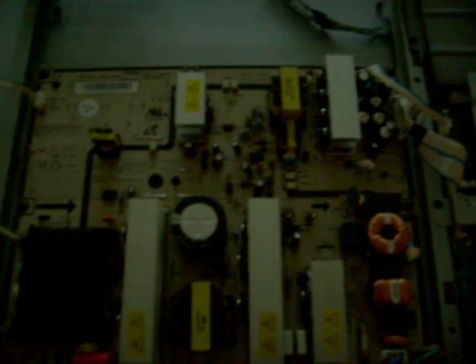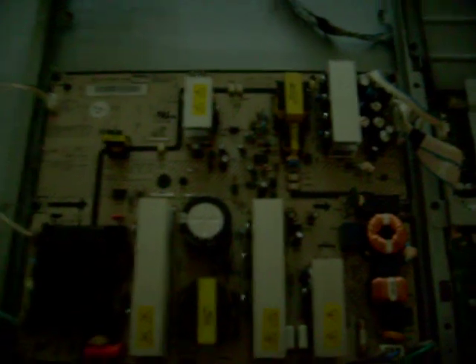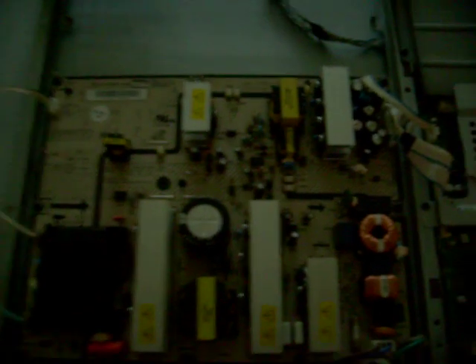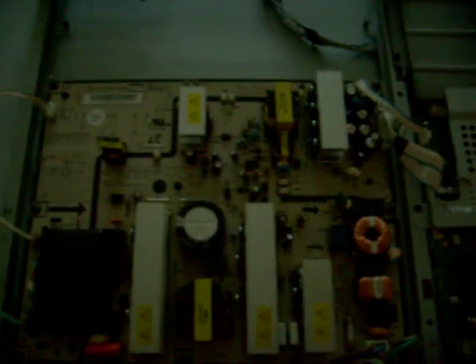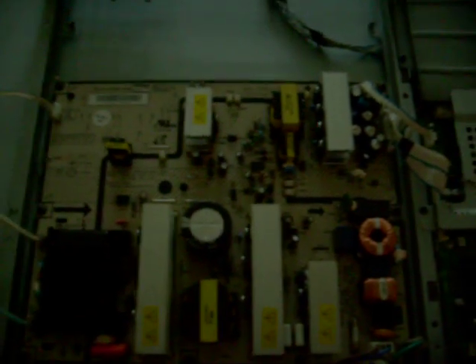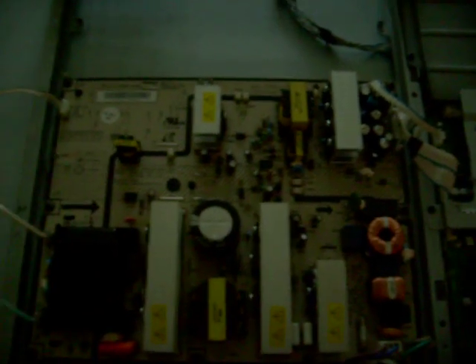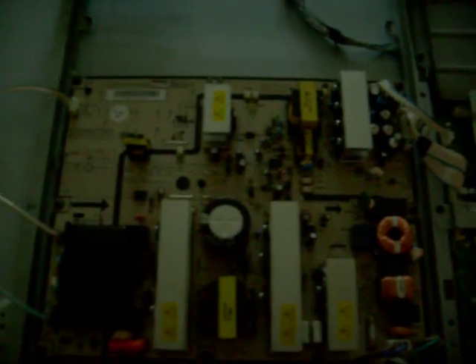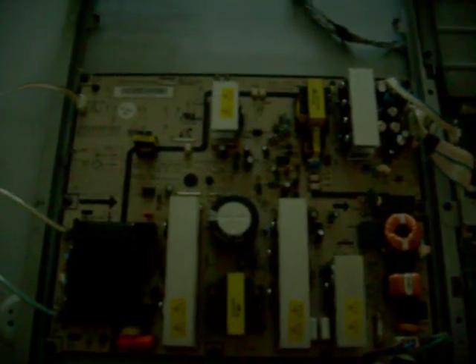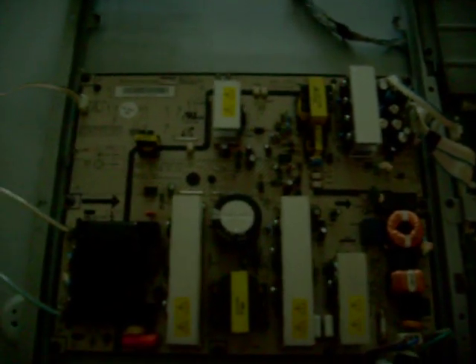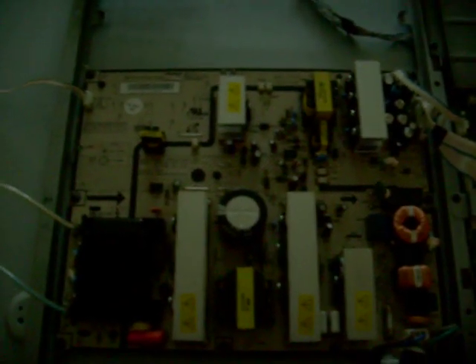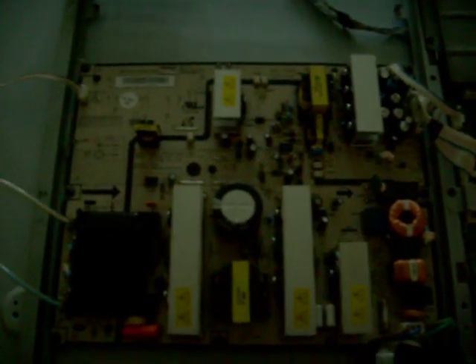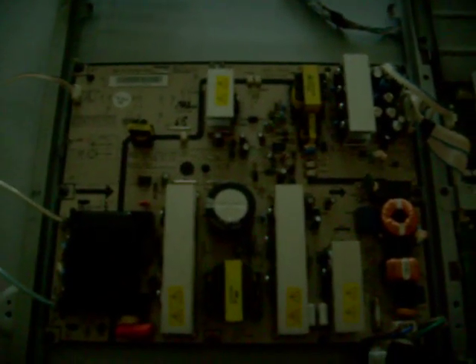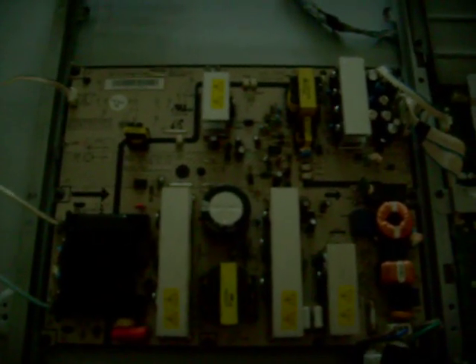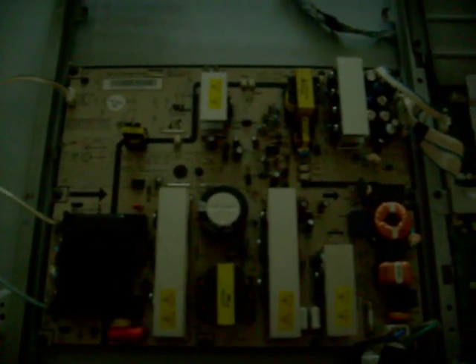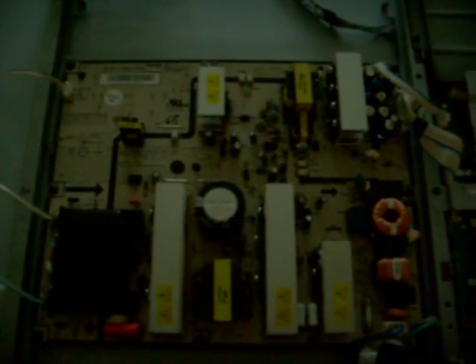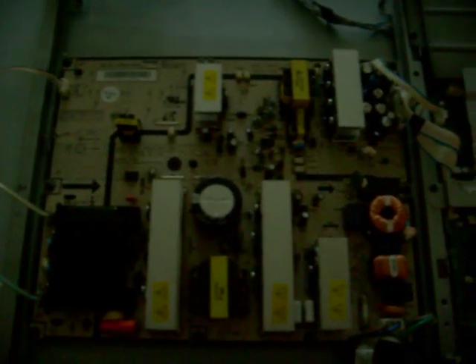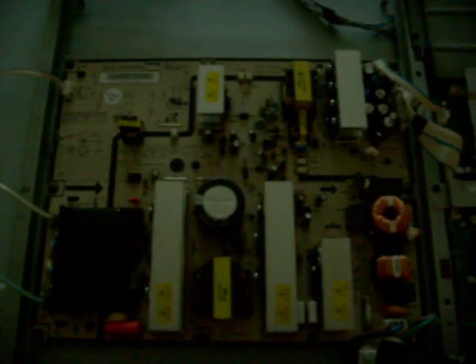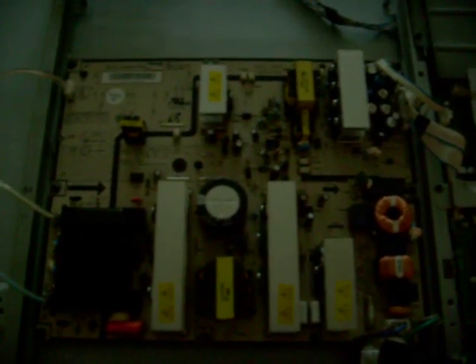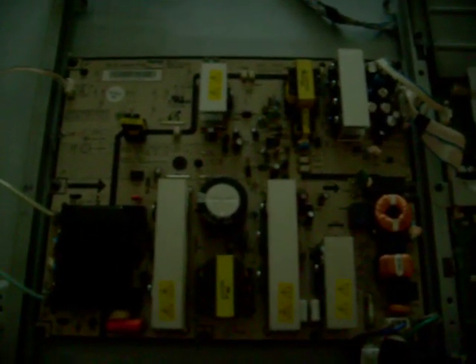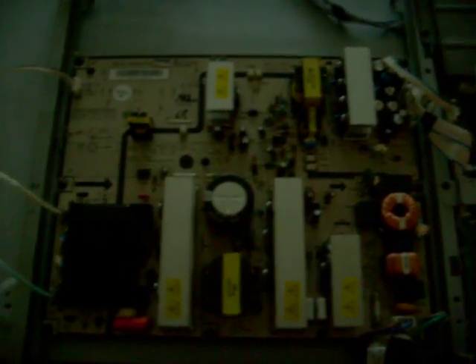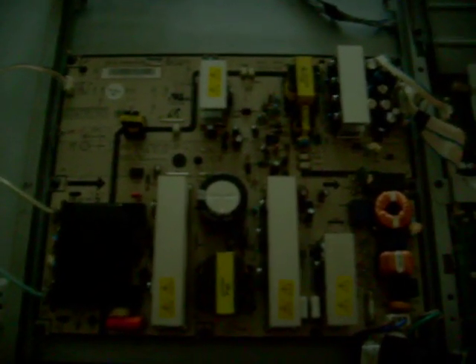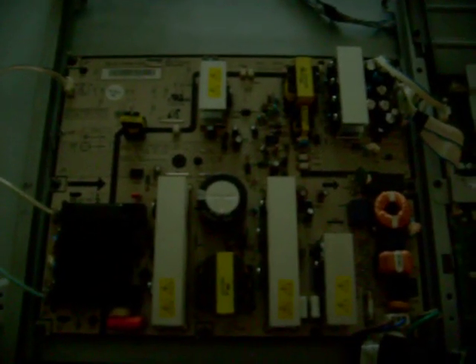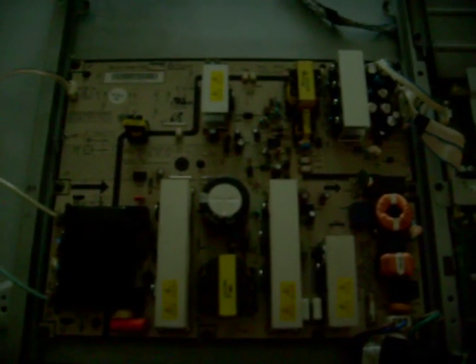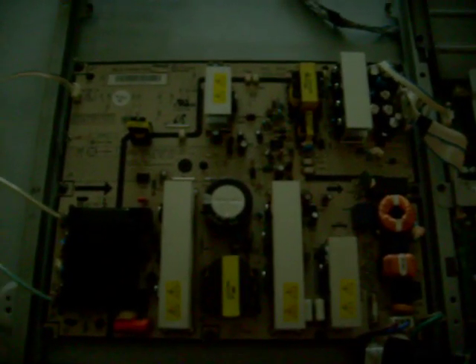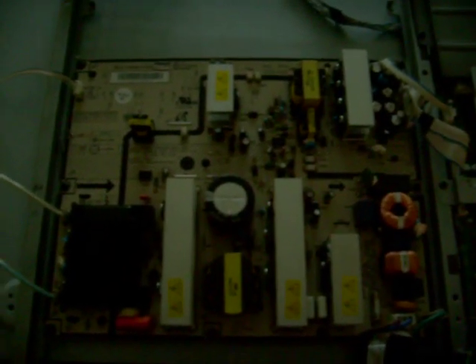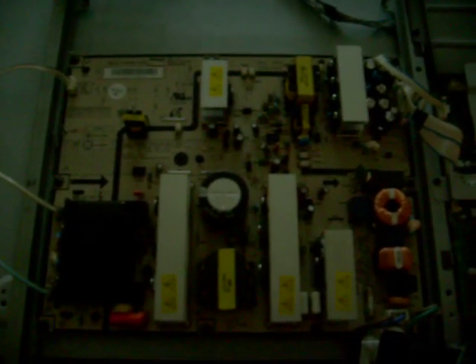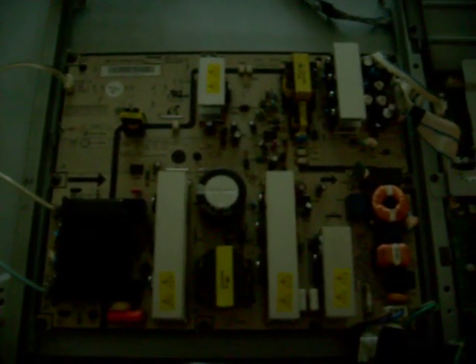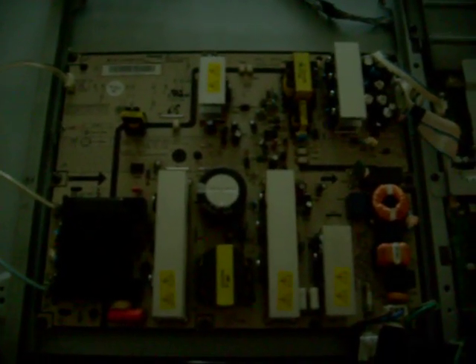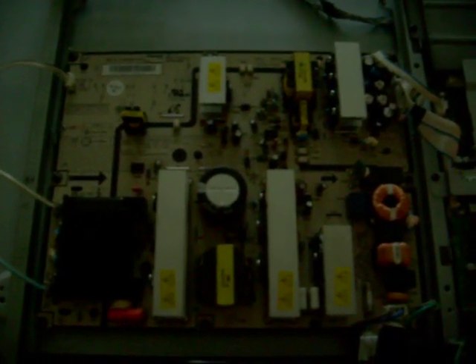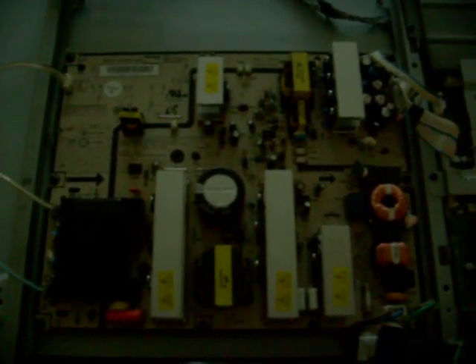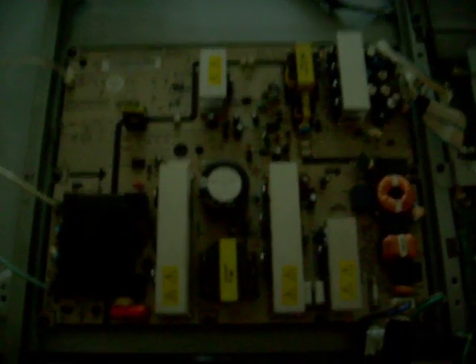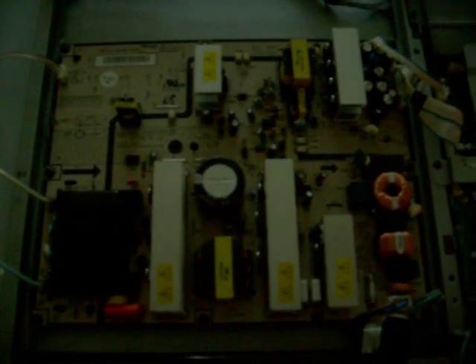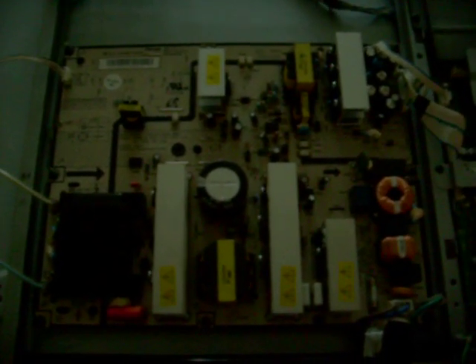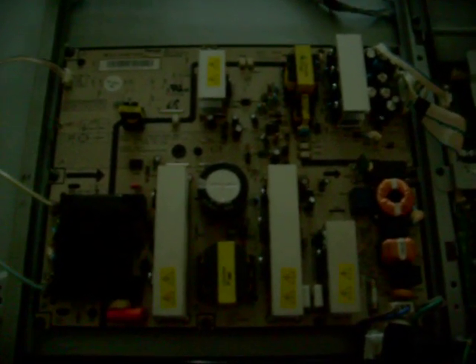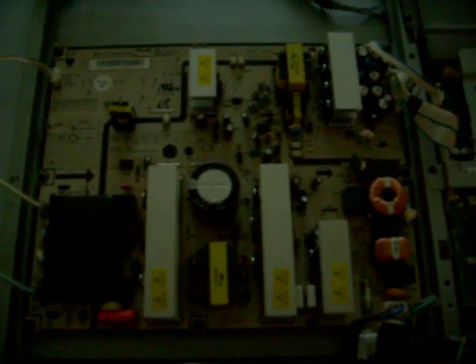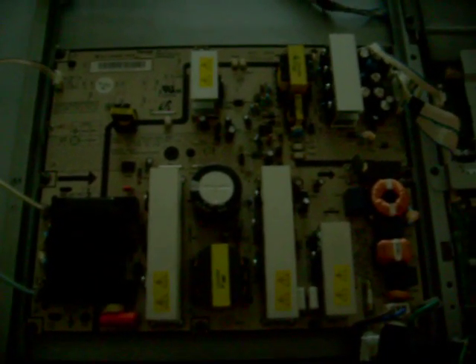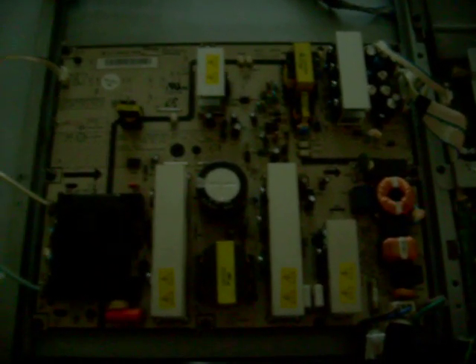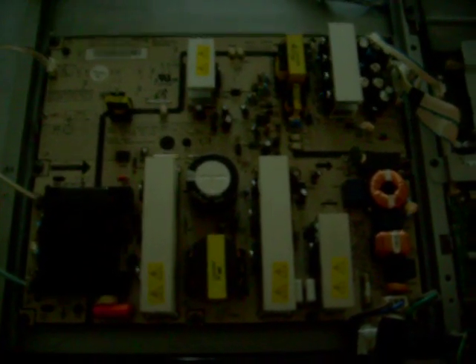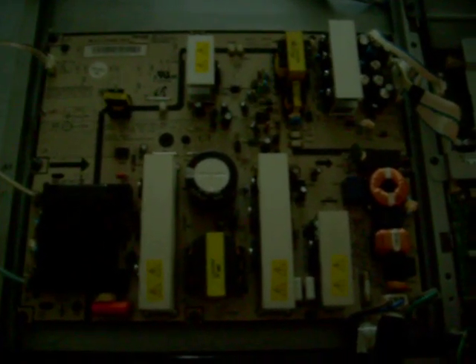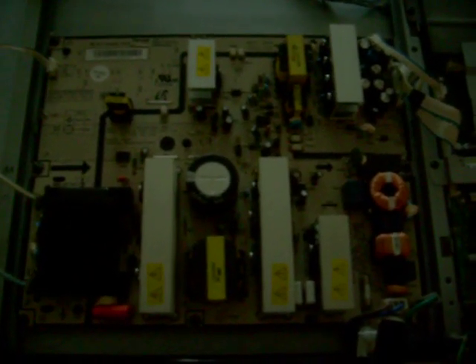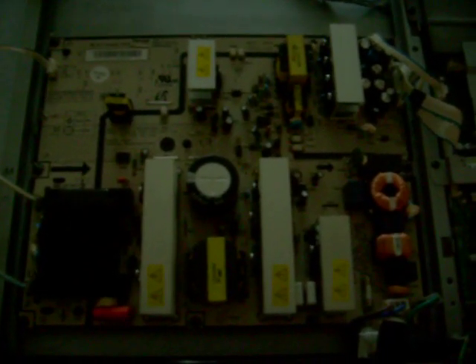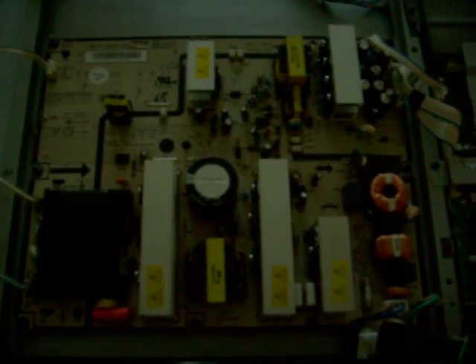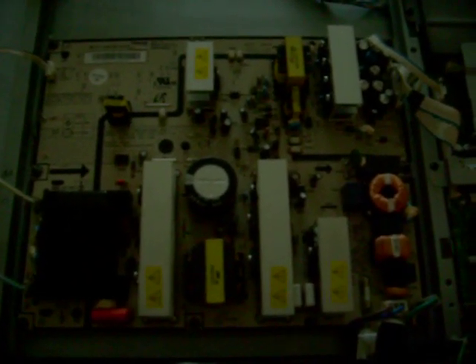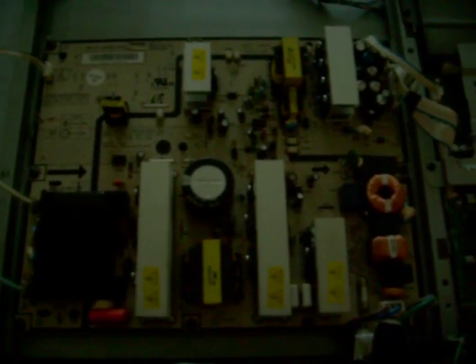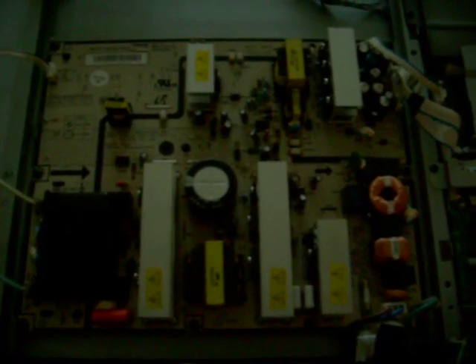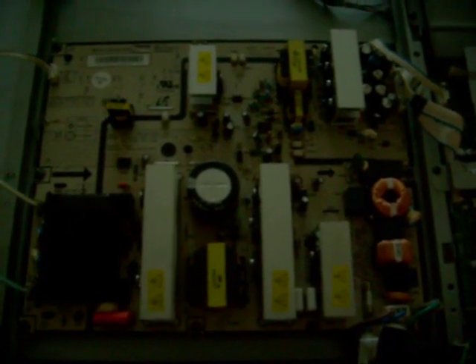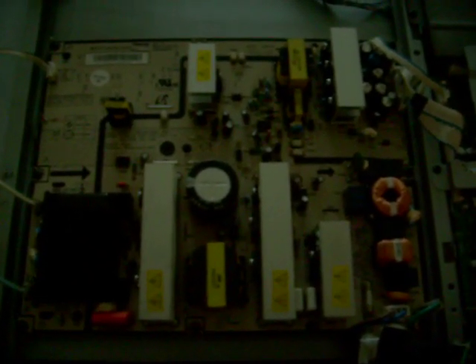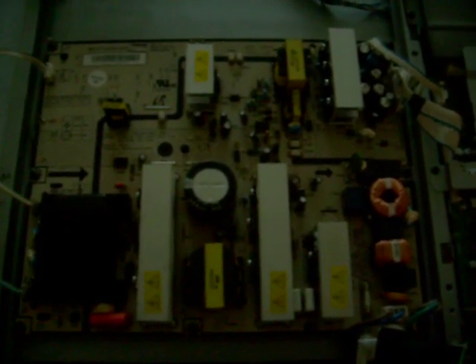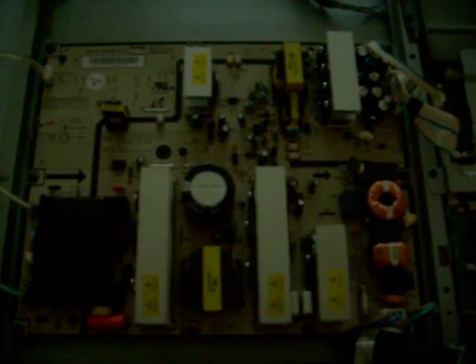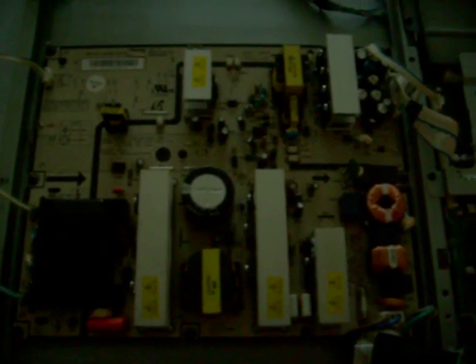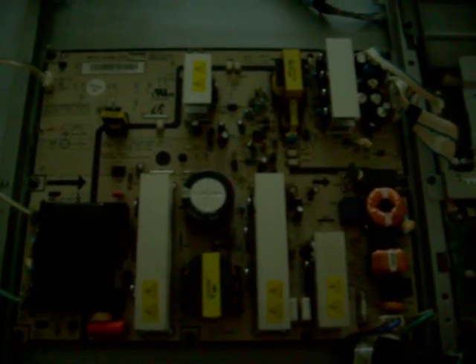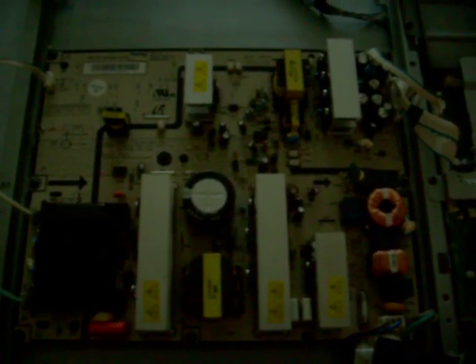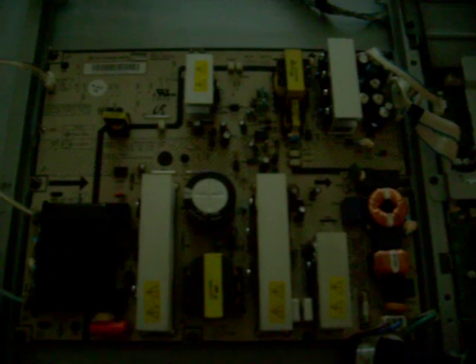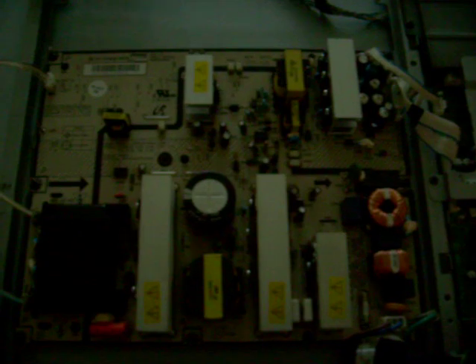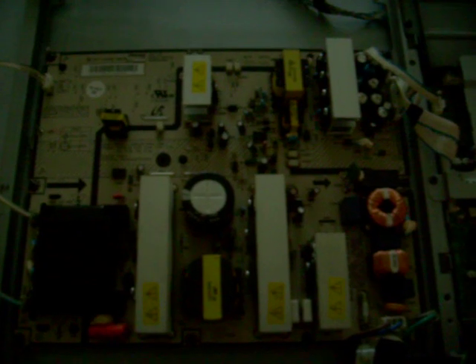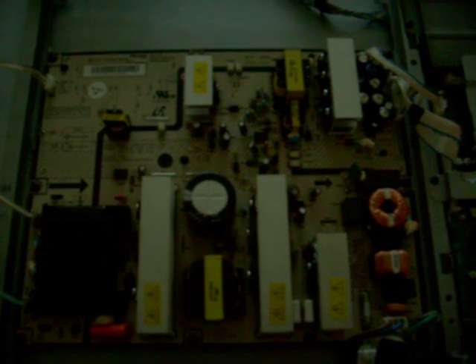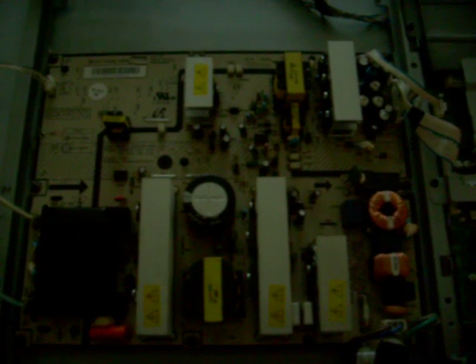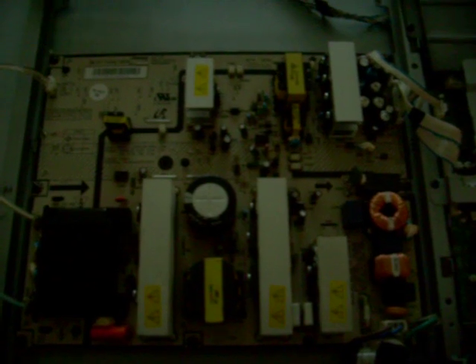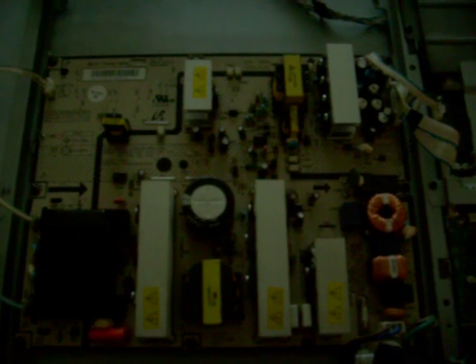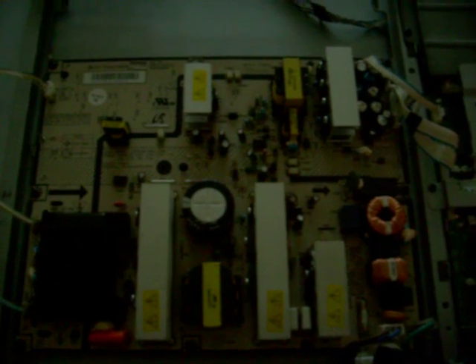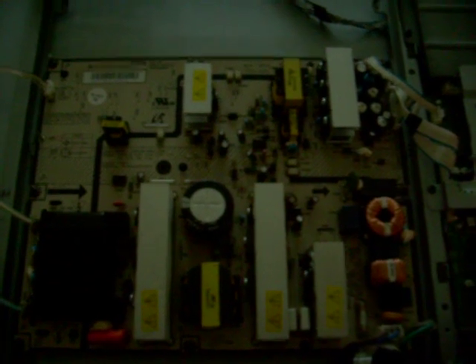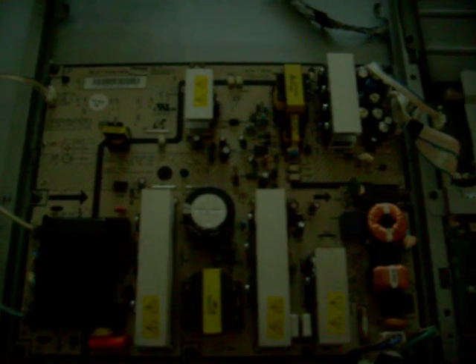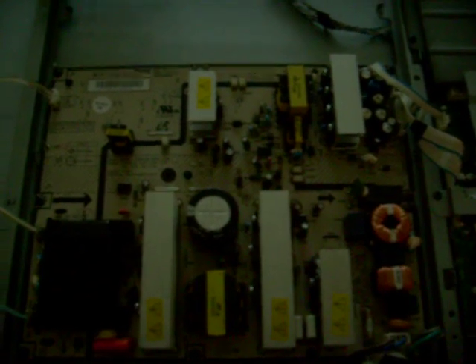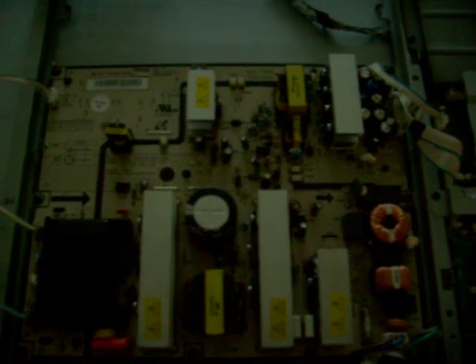I need to disconnect it from the motherboard, take it off, and replace them.